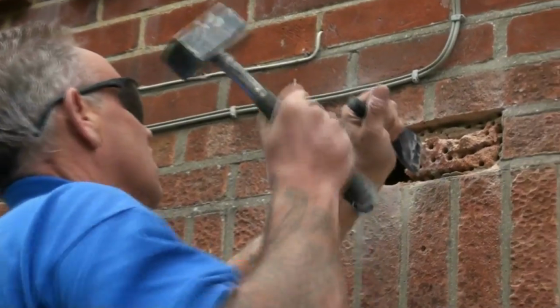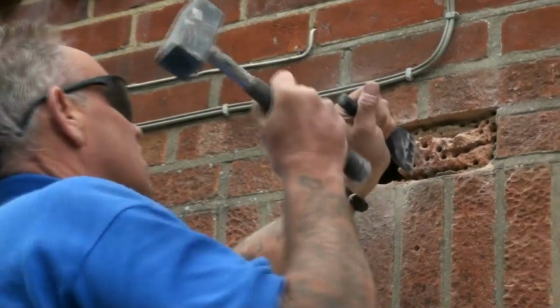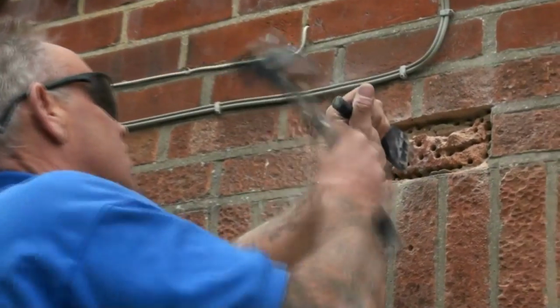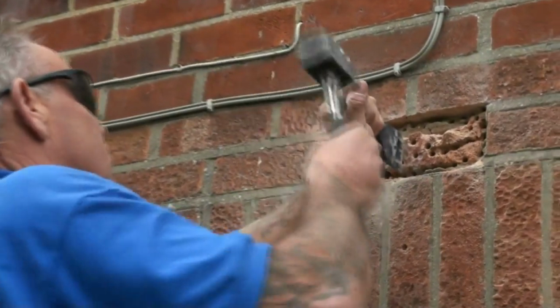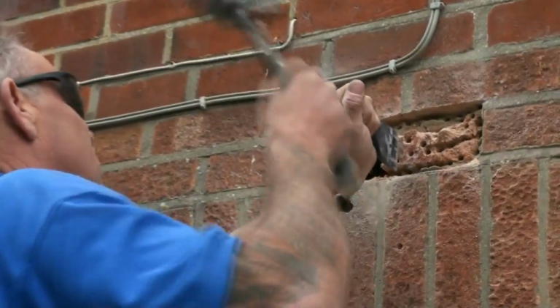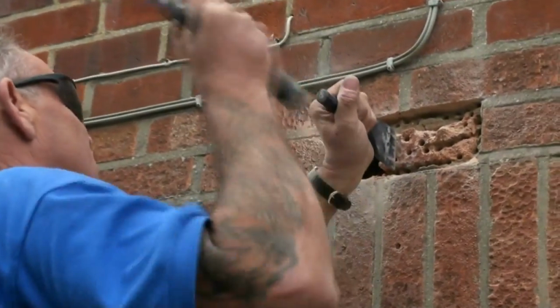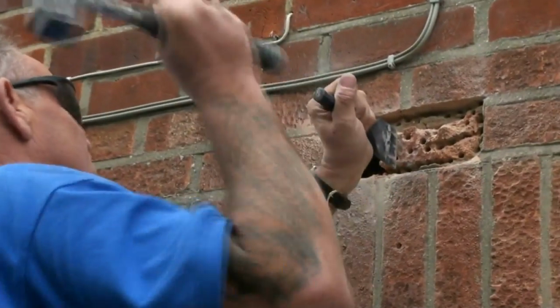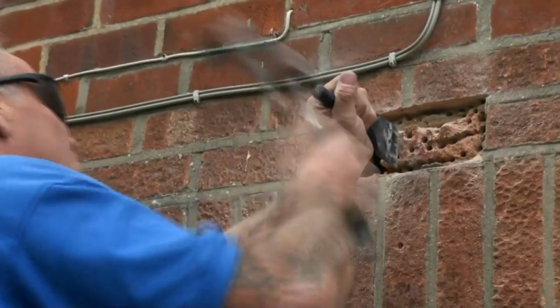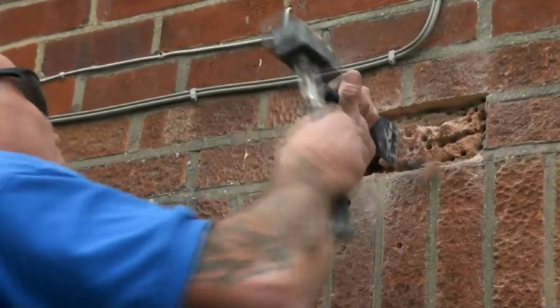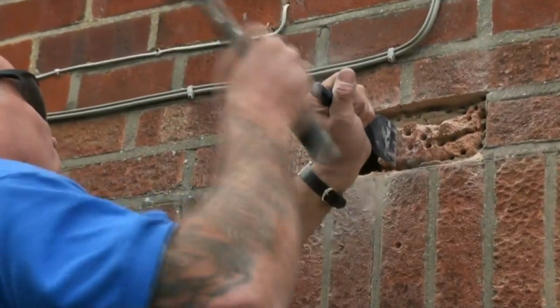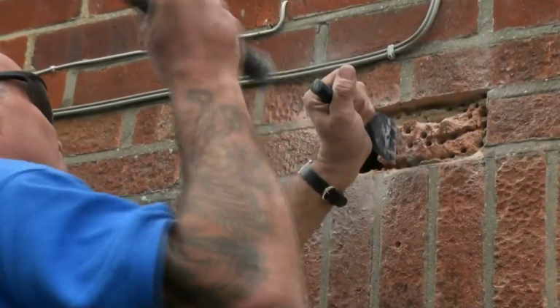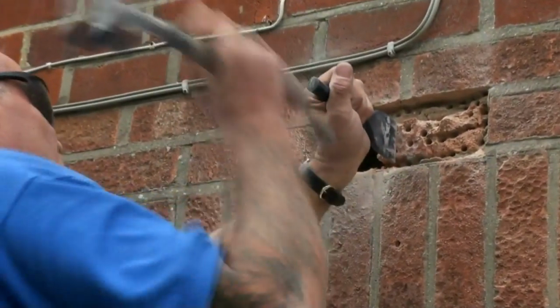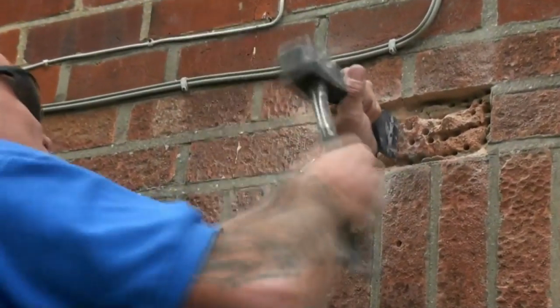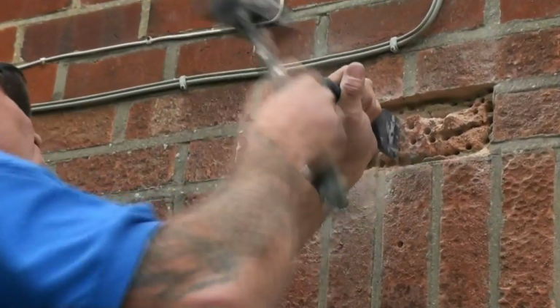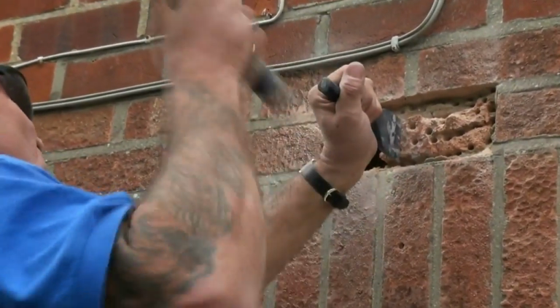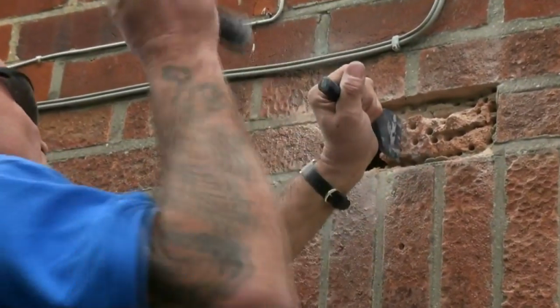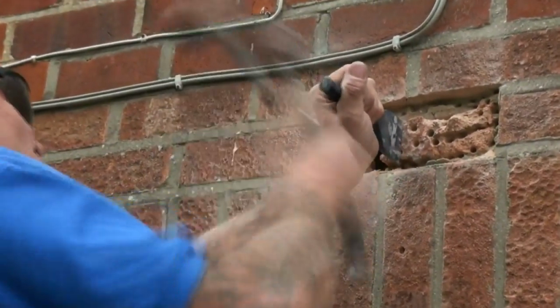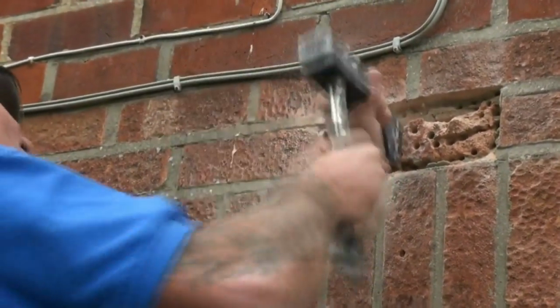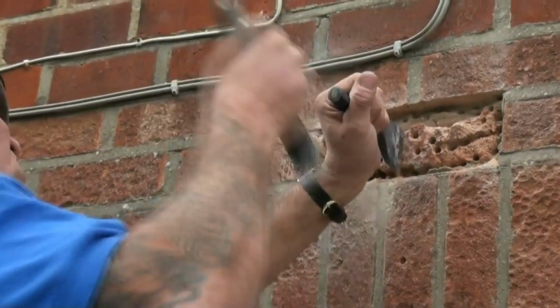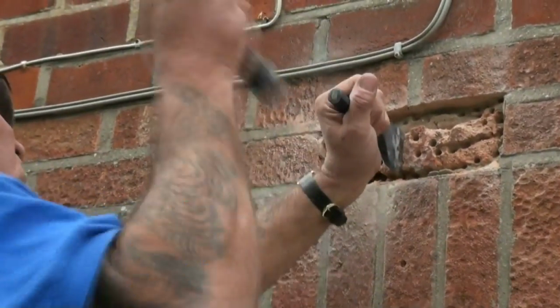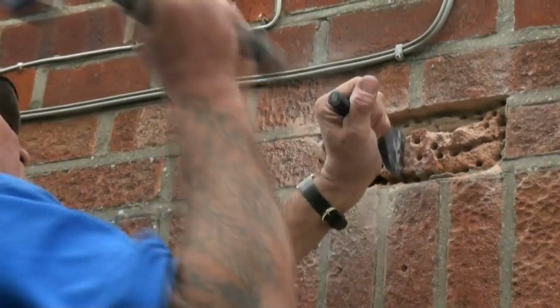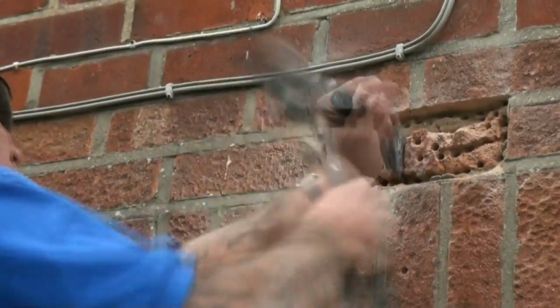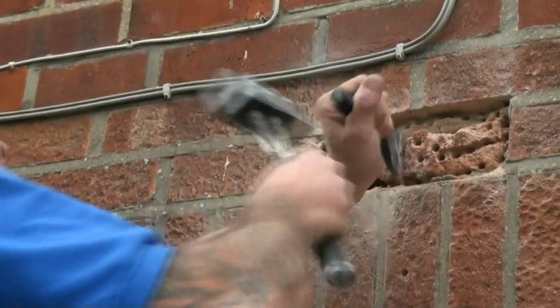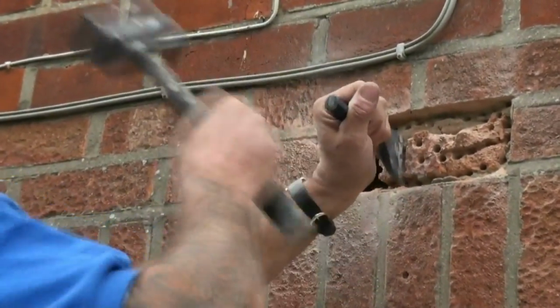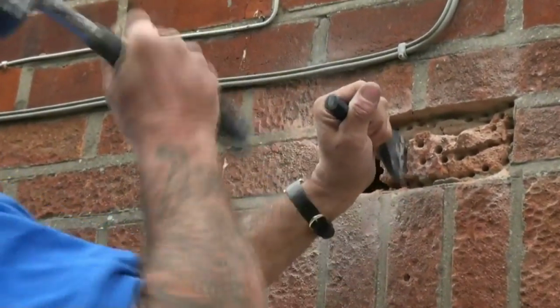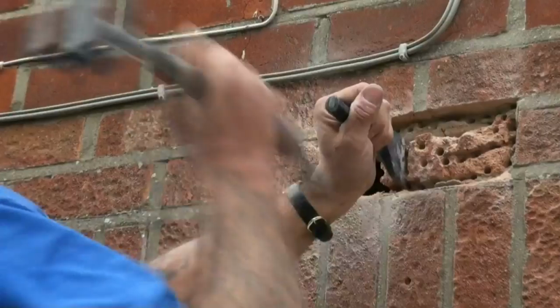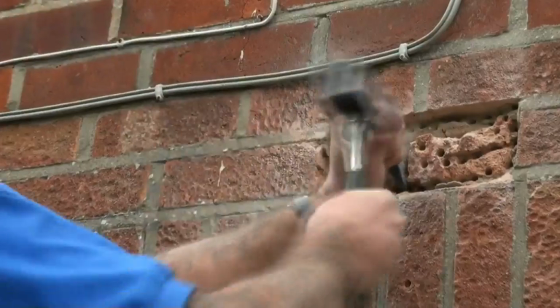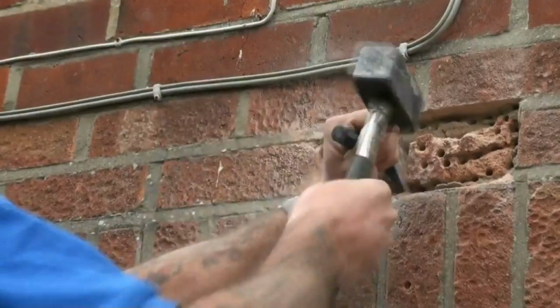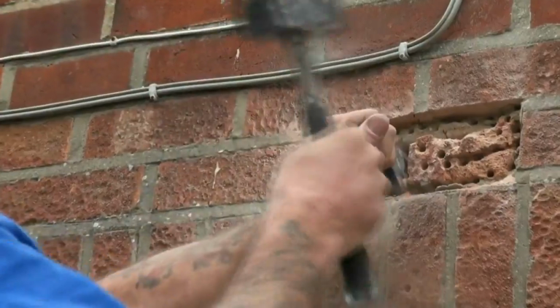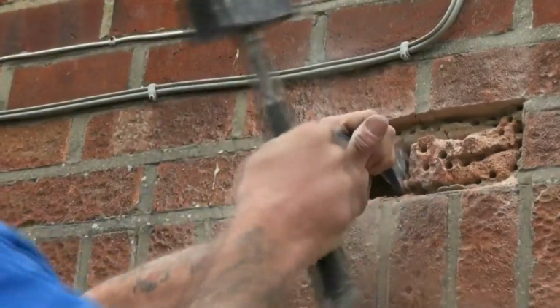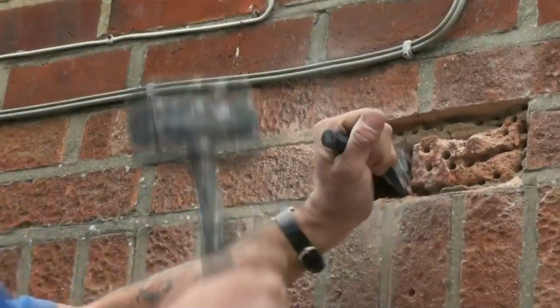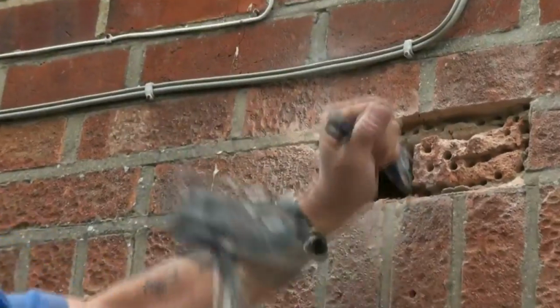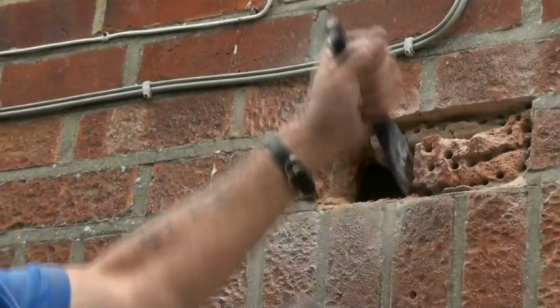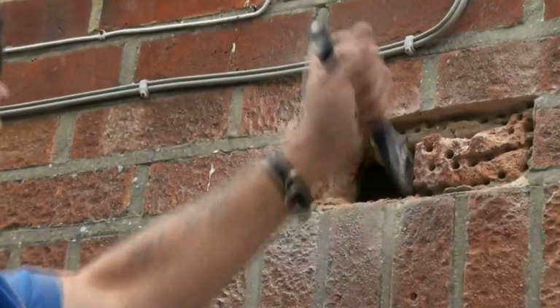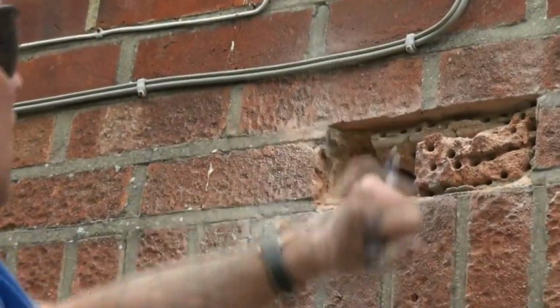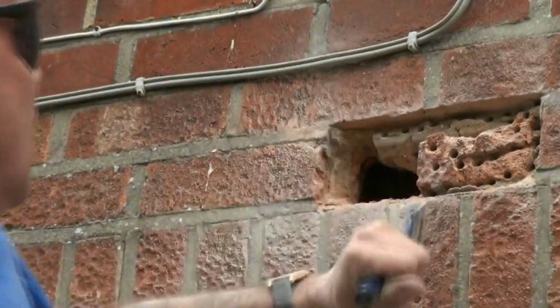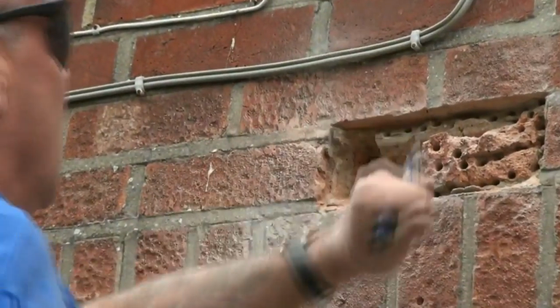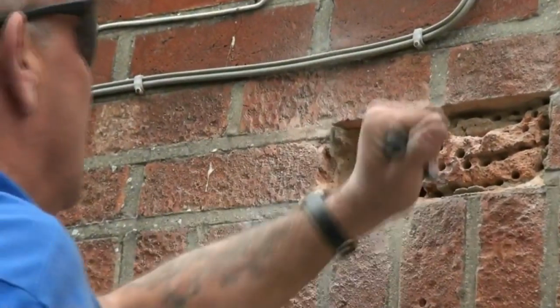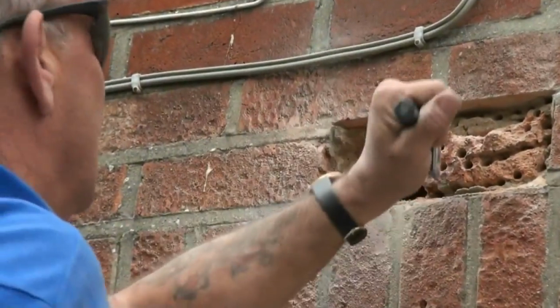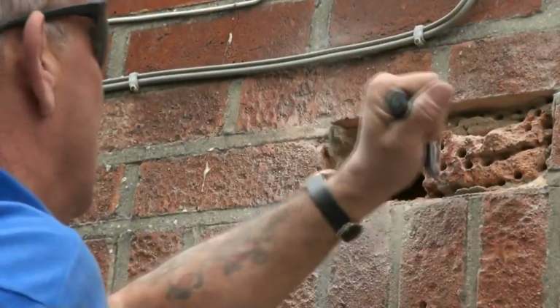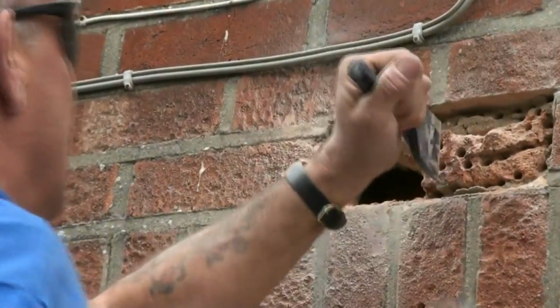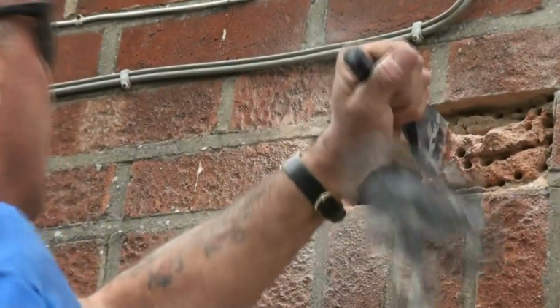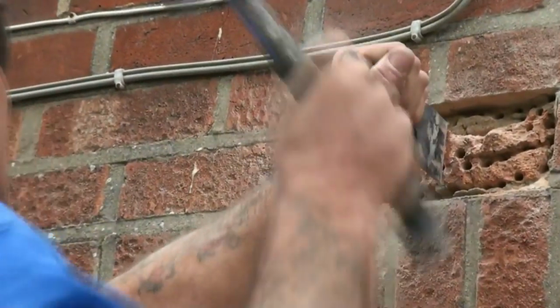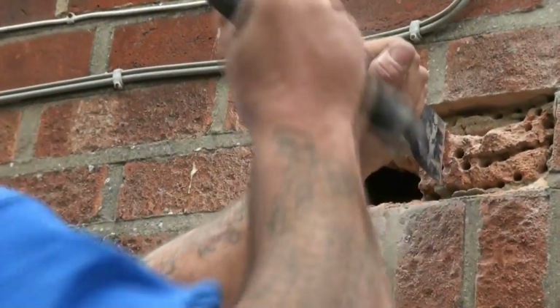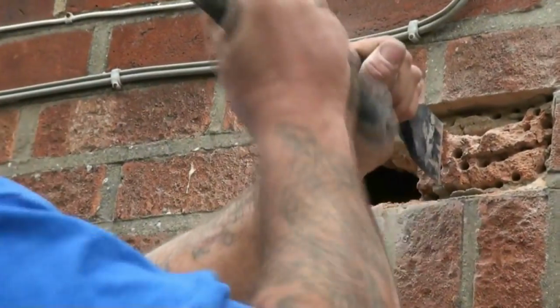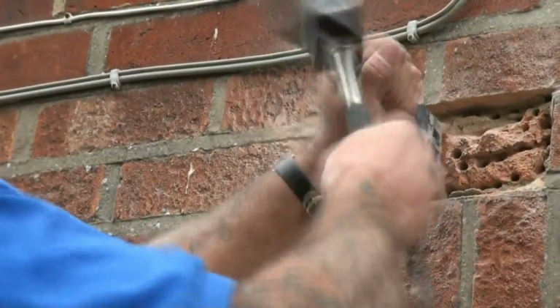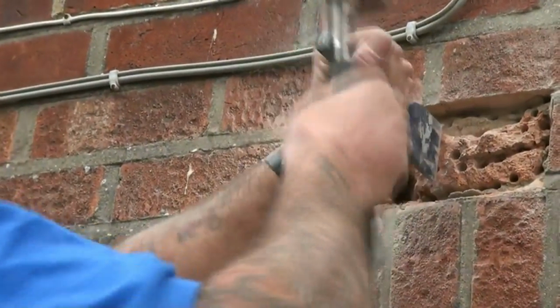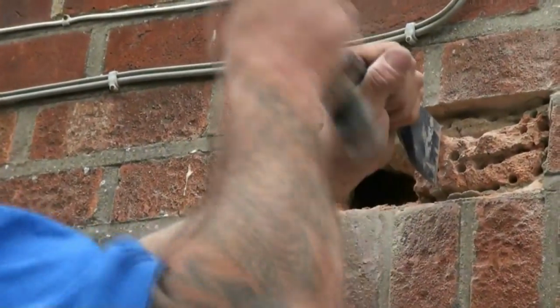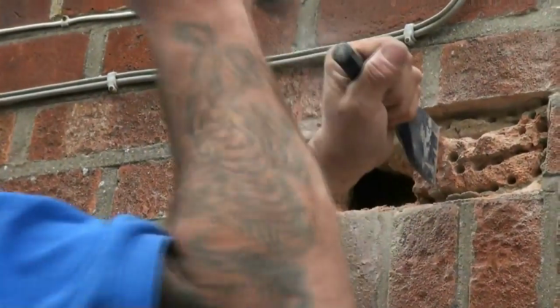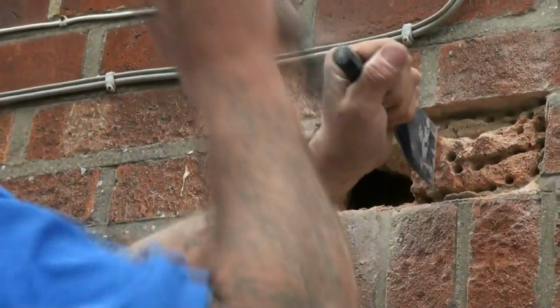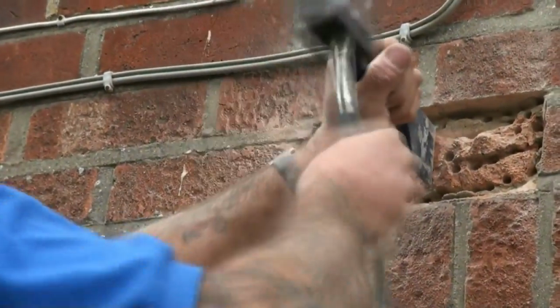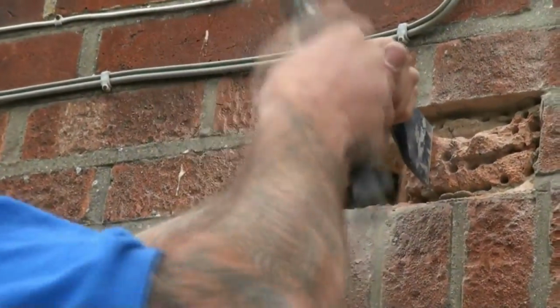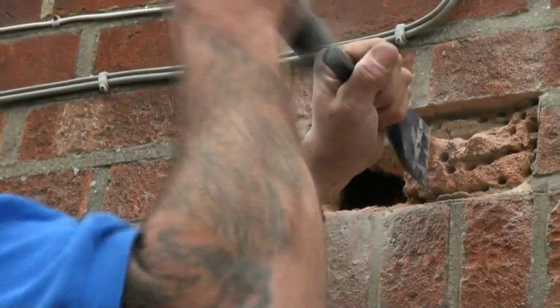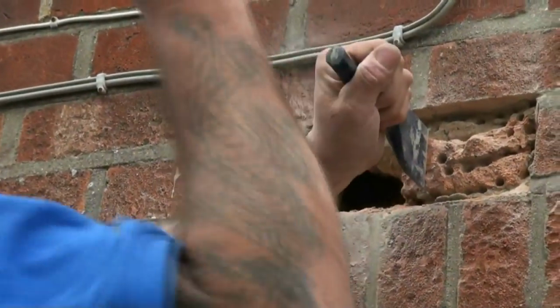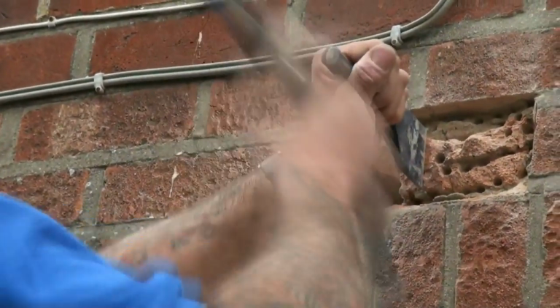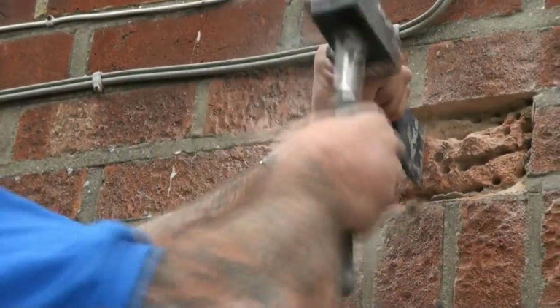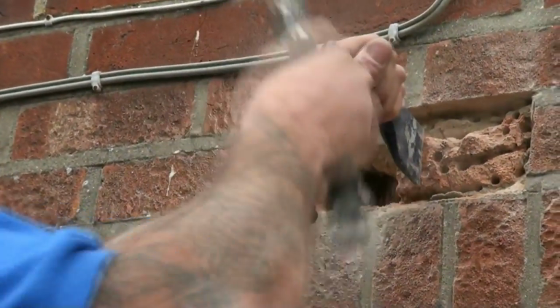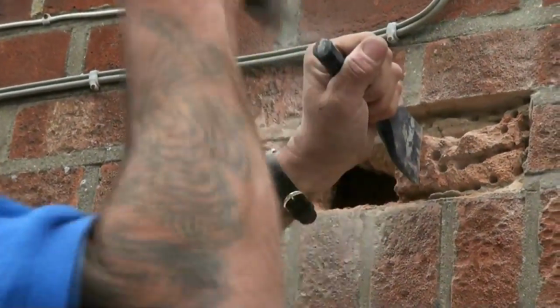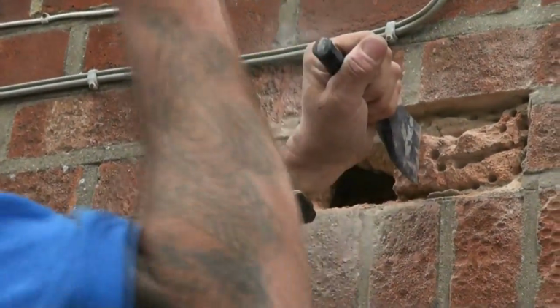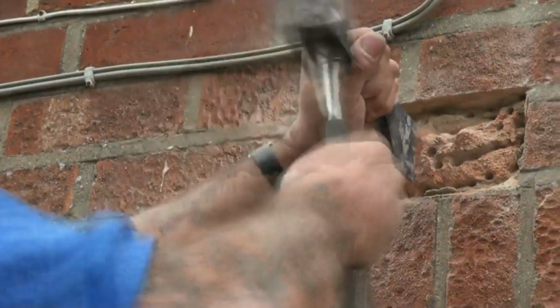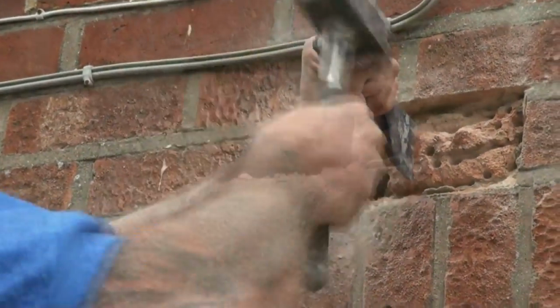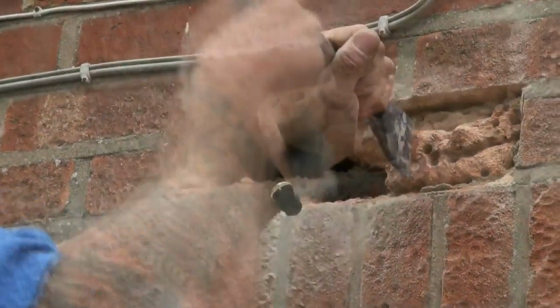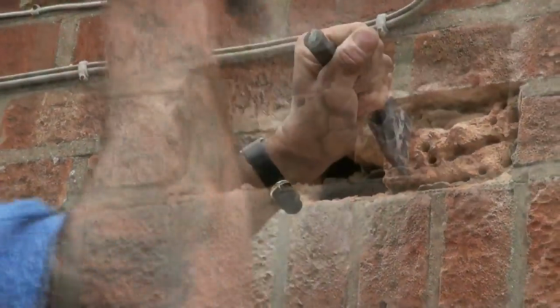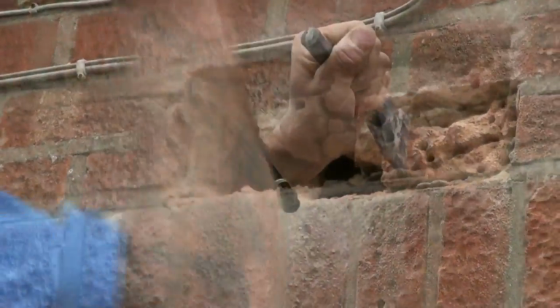Always make sure you have got proper goggles on for this. And if you are not used to doing it then a pair of gloves is a real advantage.